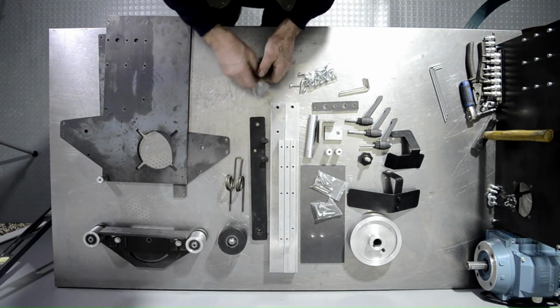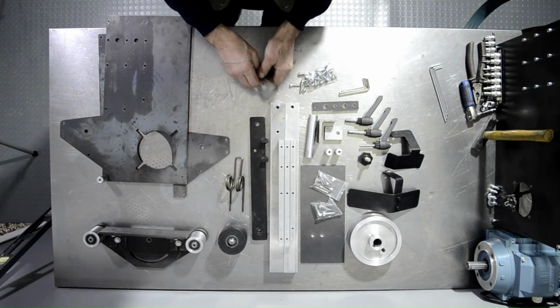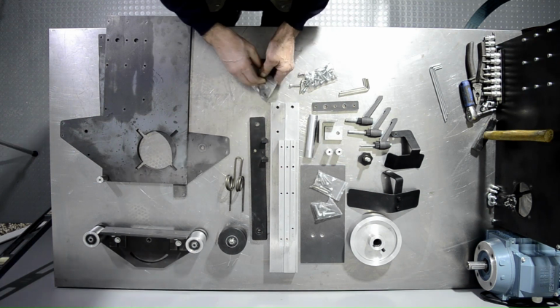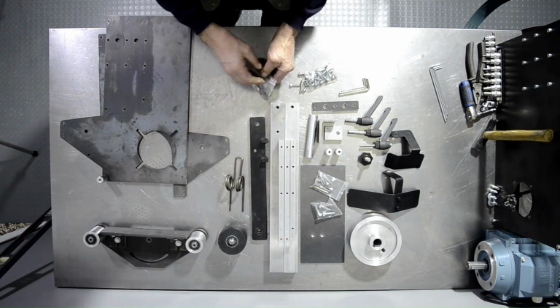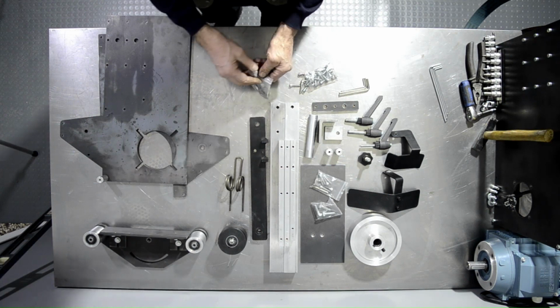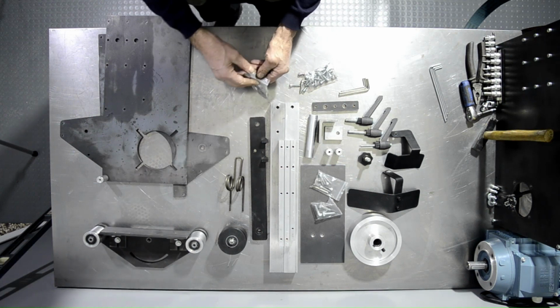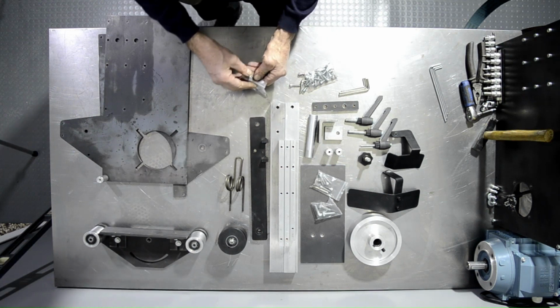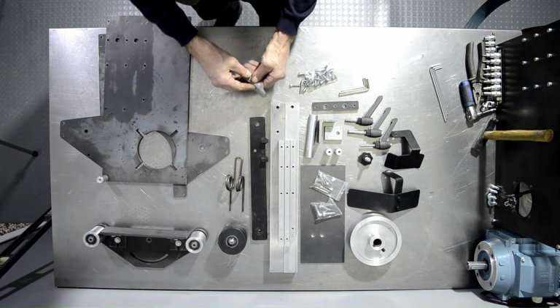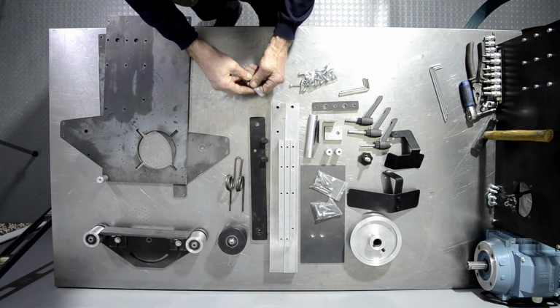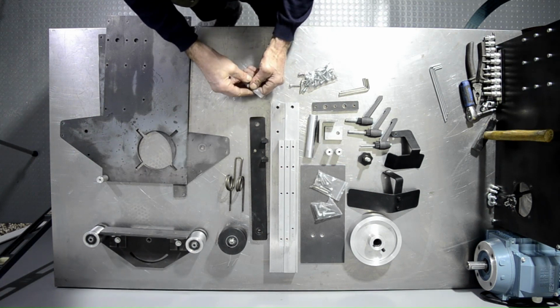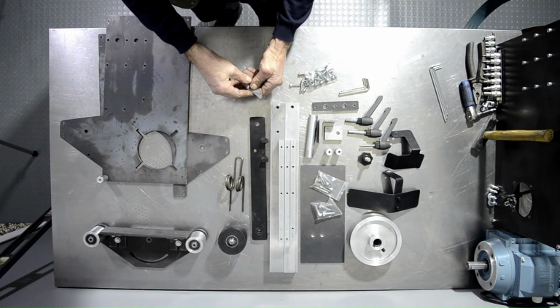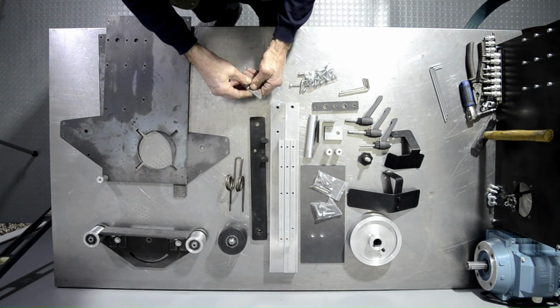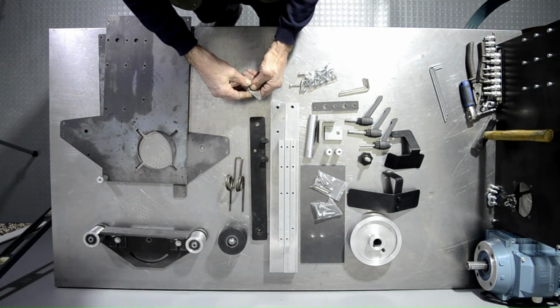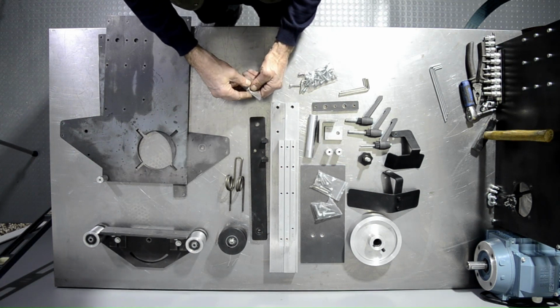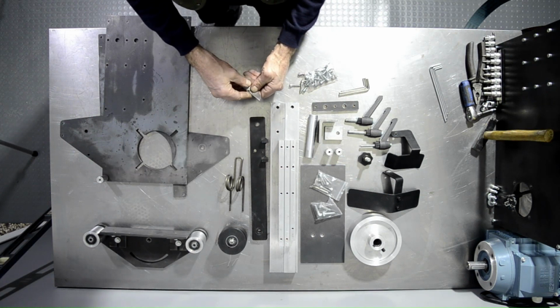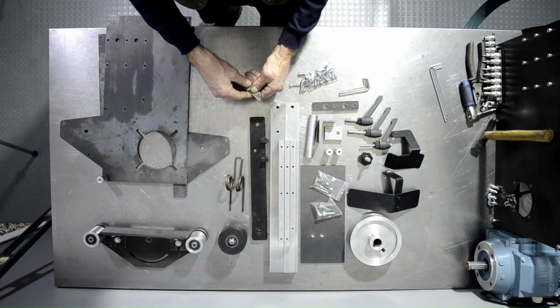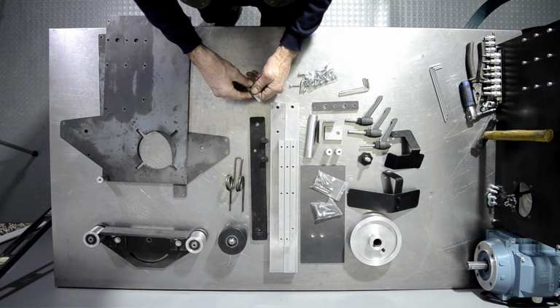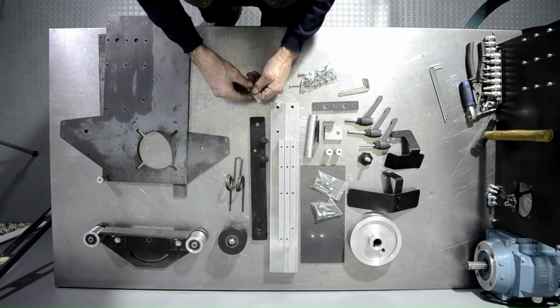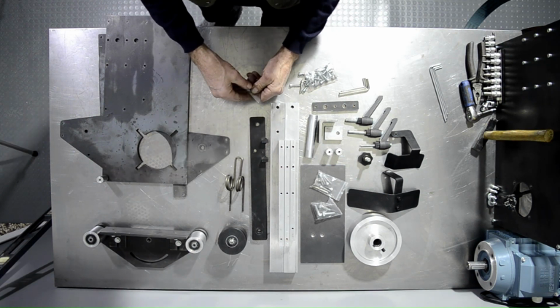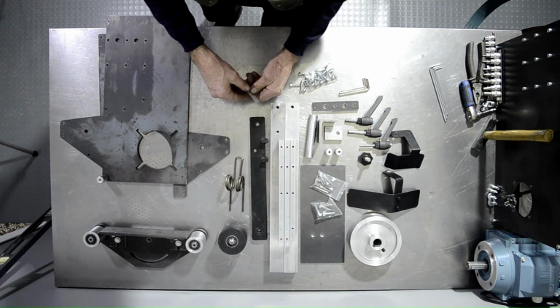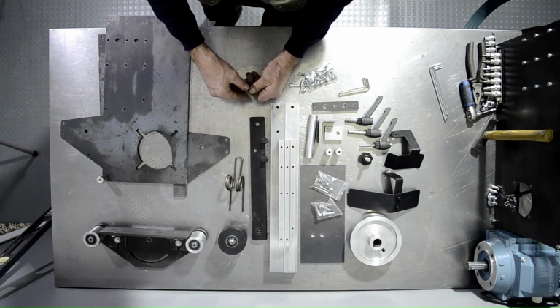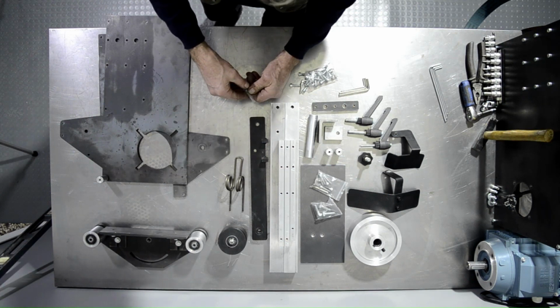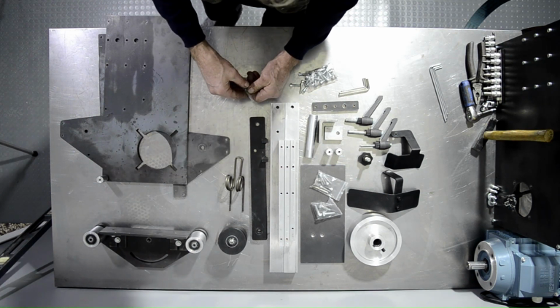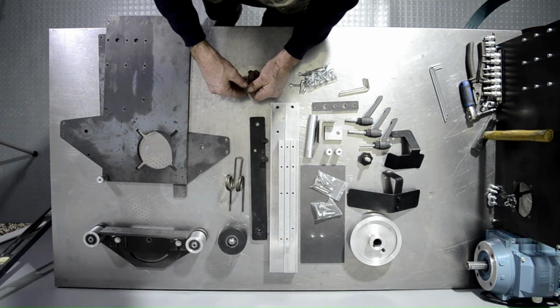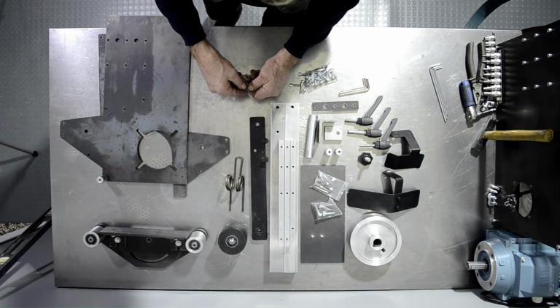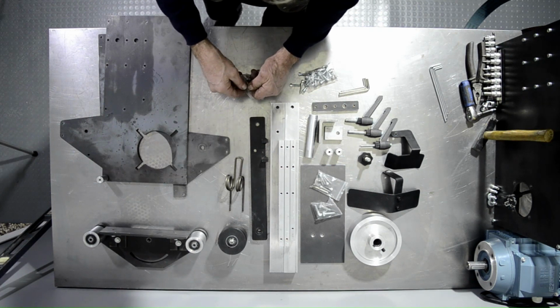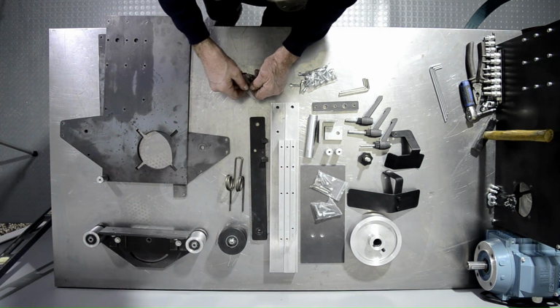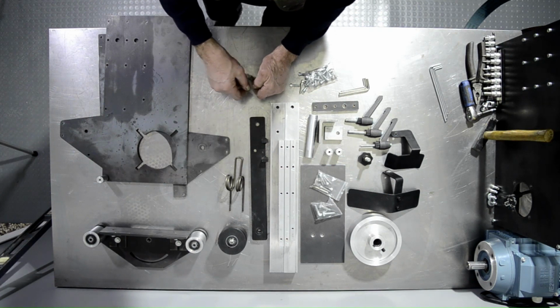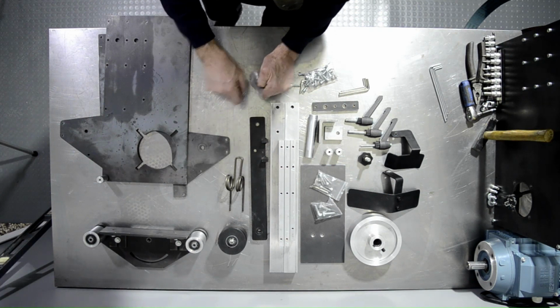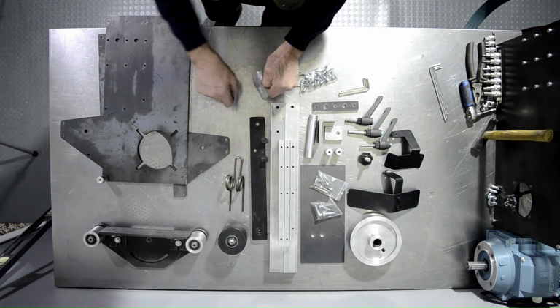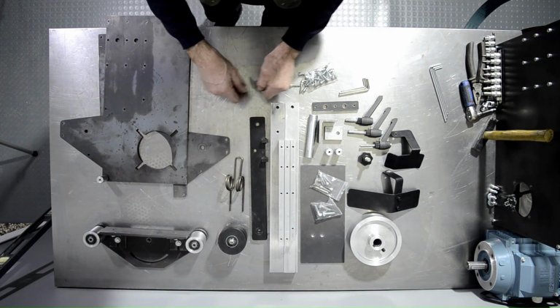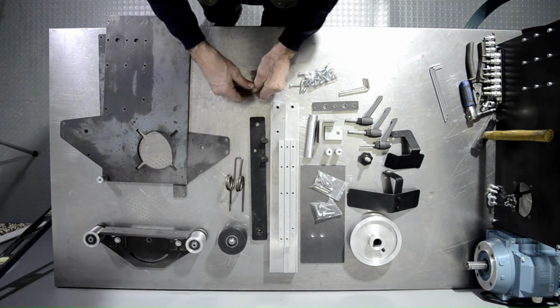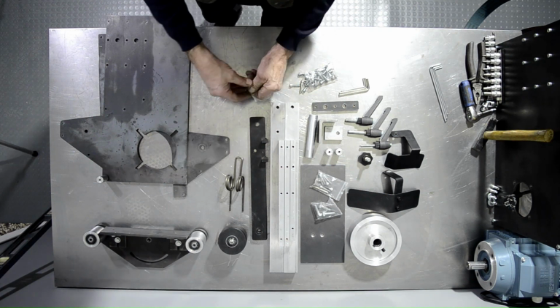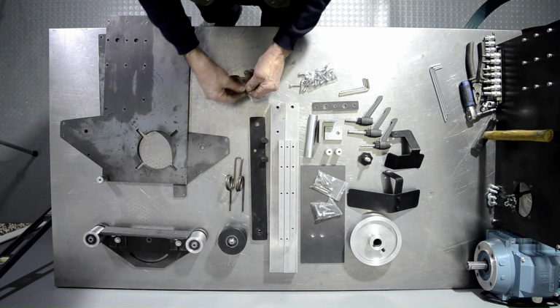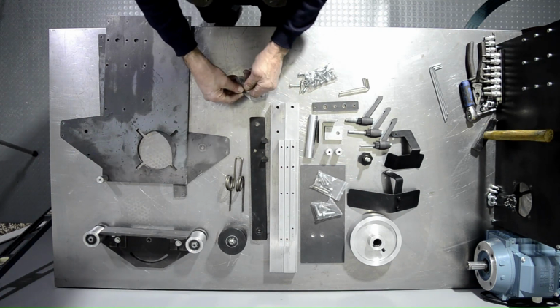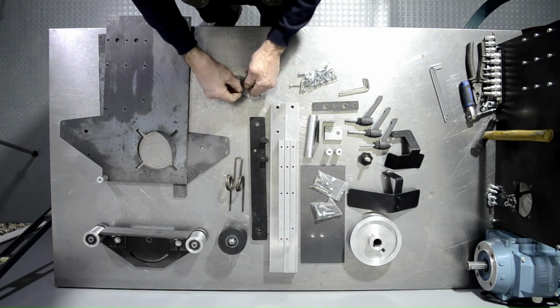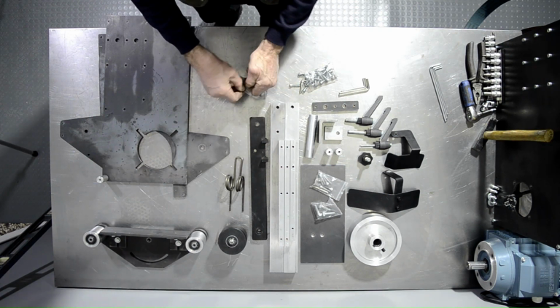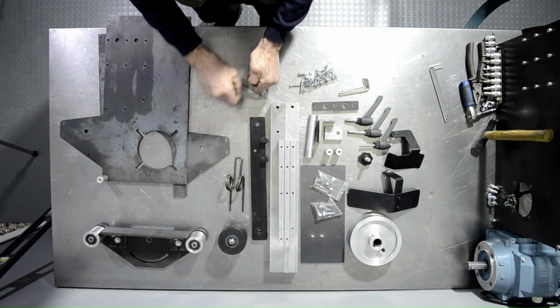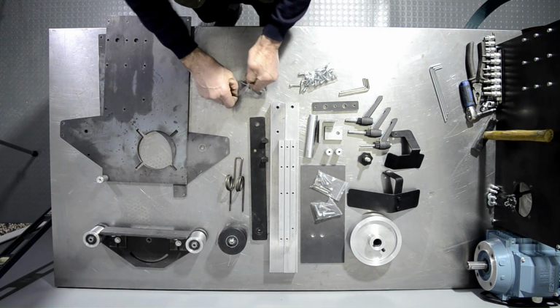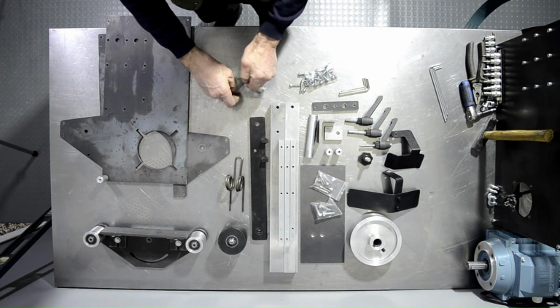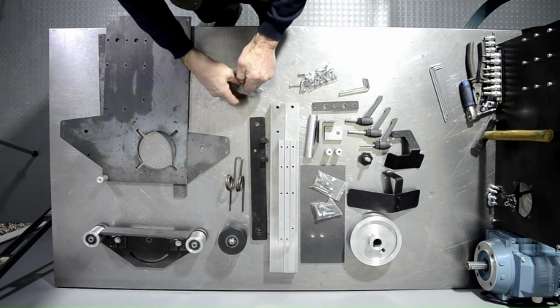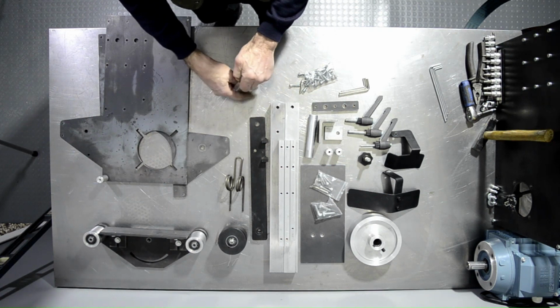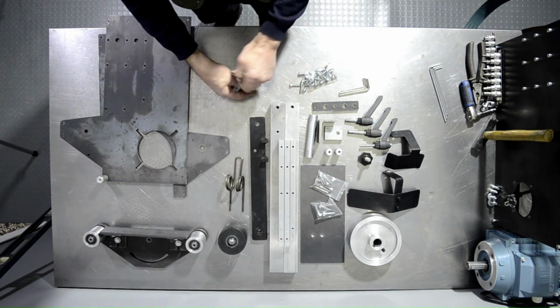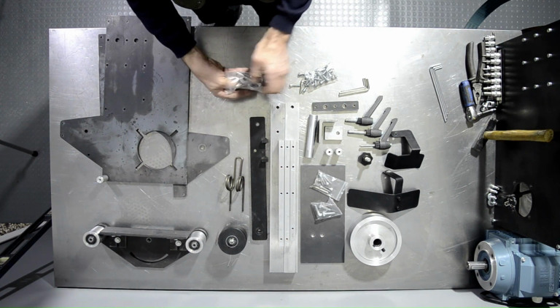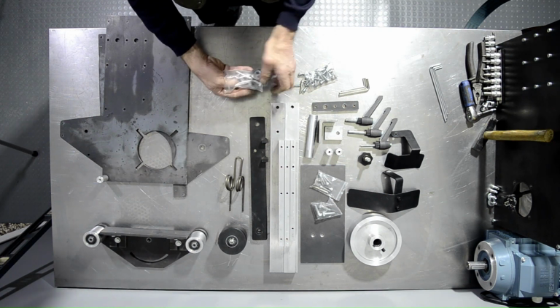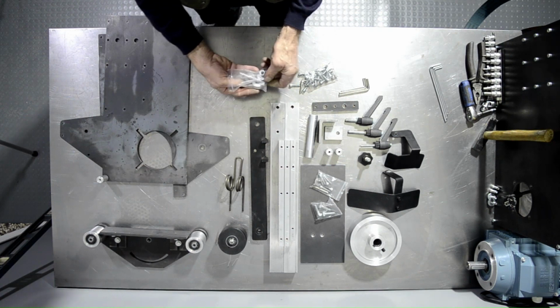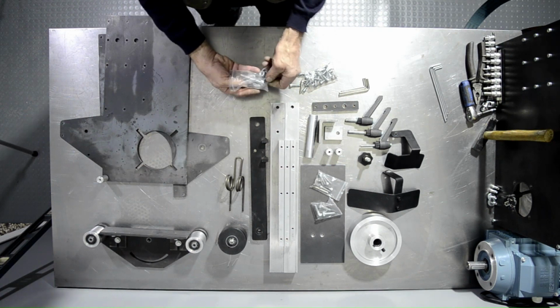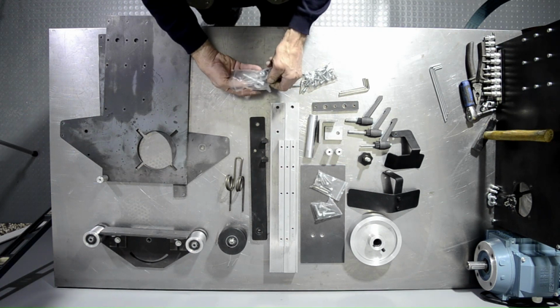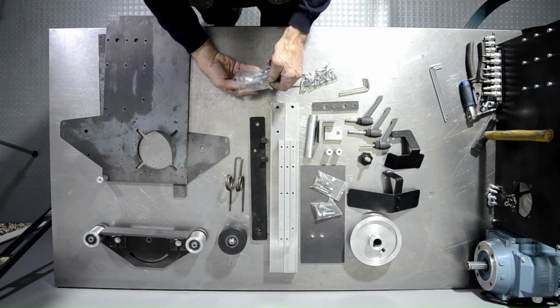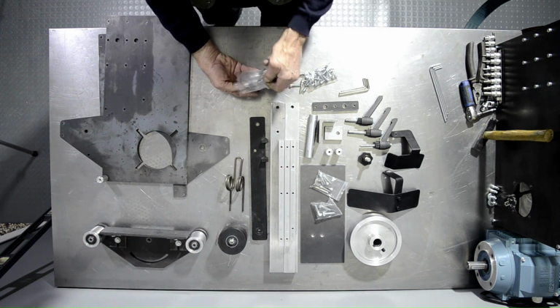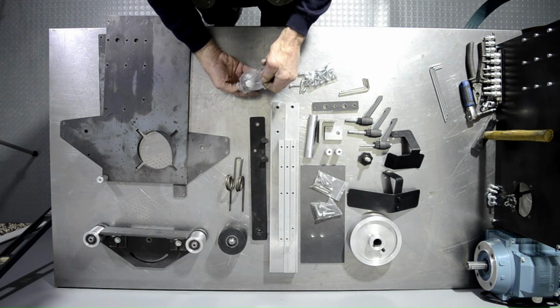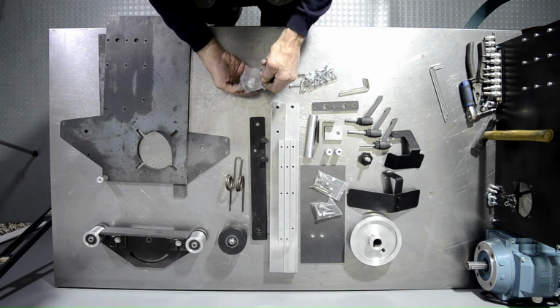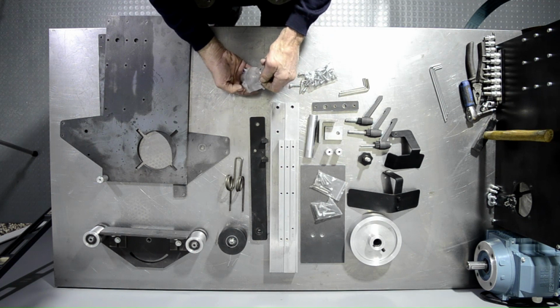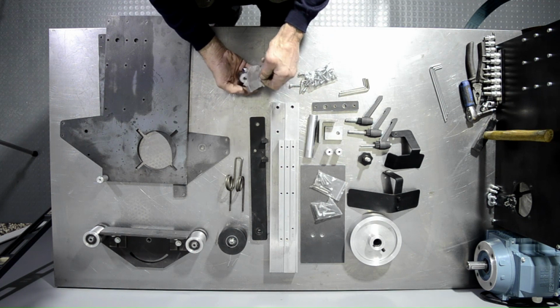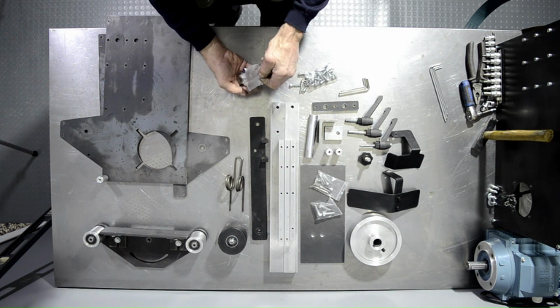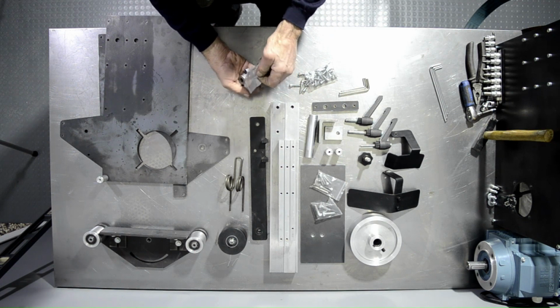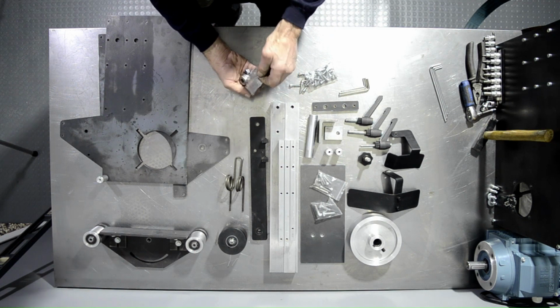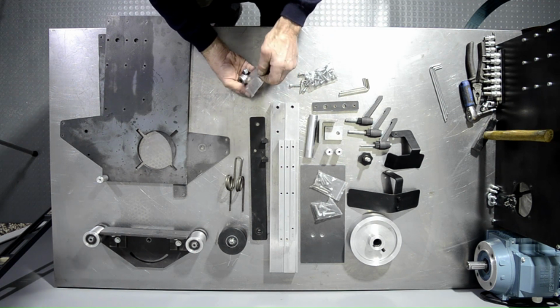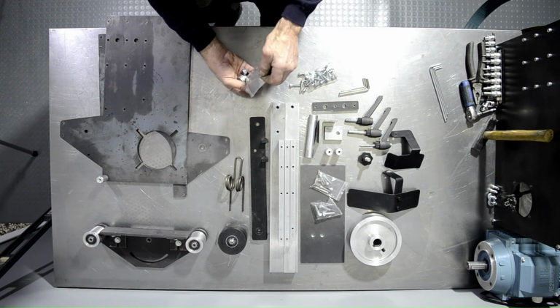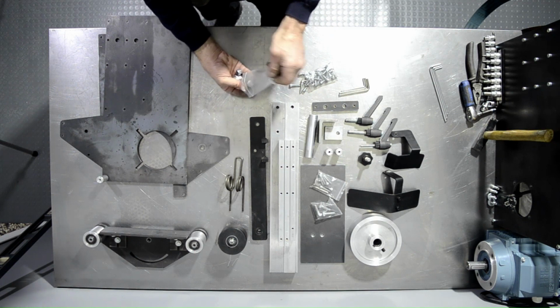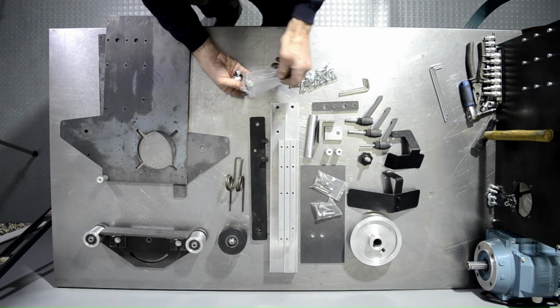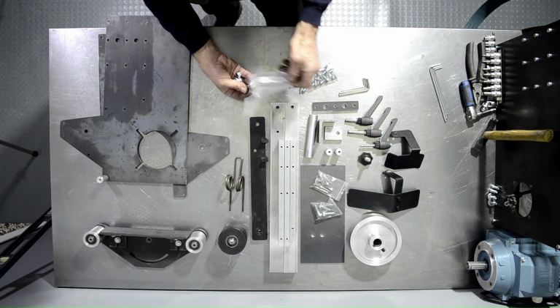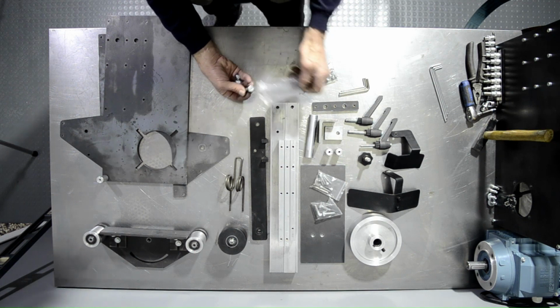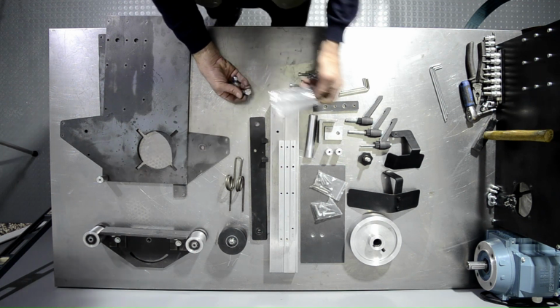We'll then proceed with opening another bag — the one with the swing arm bolt and spacers — and lay them out in front of us.